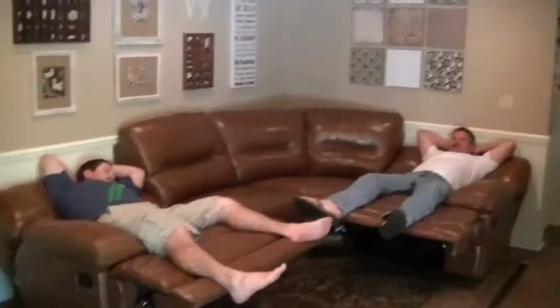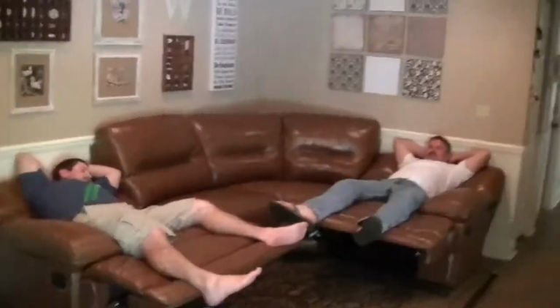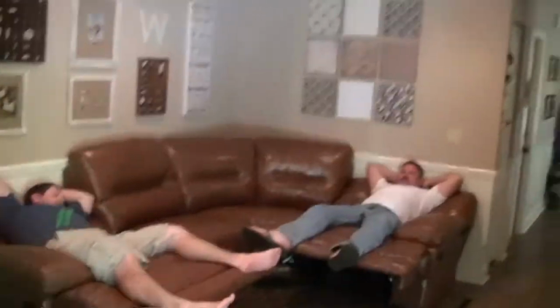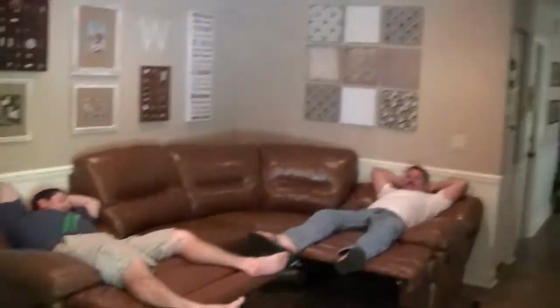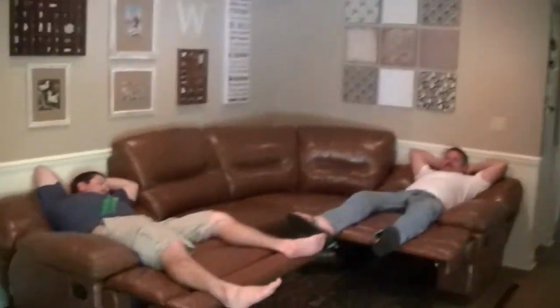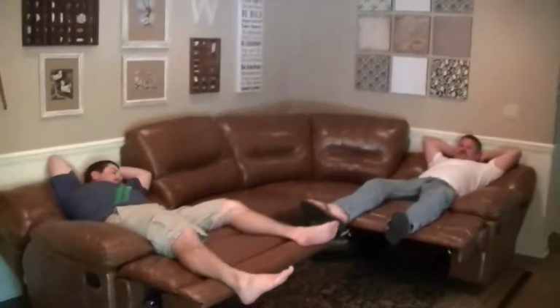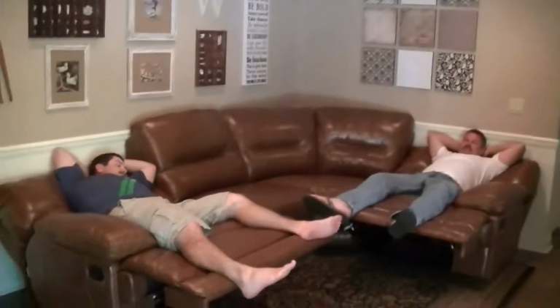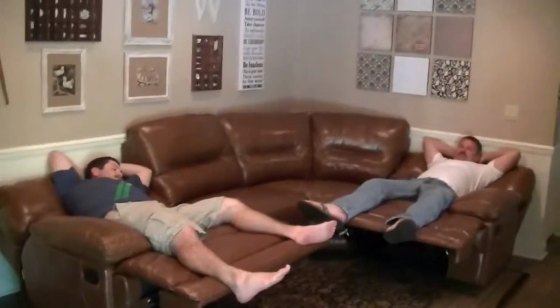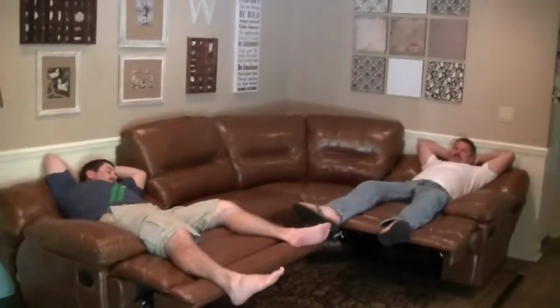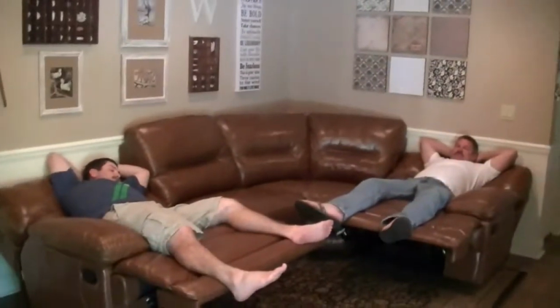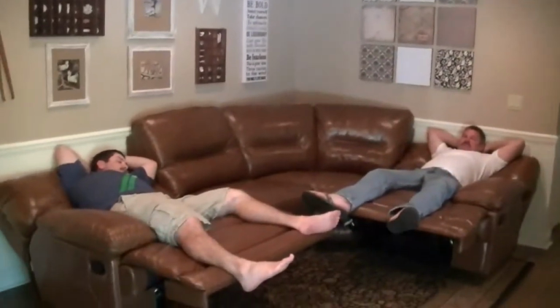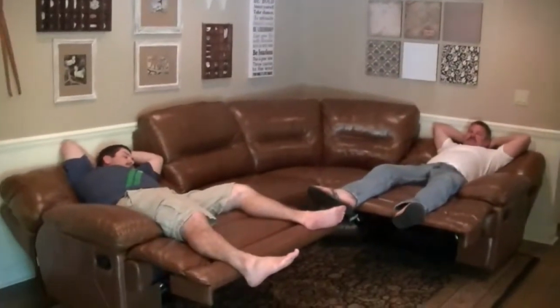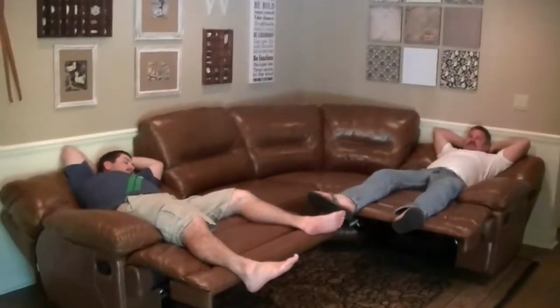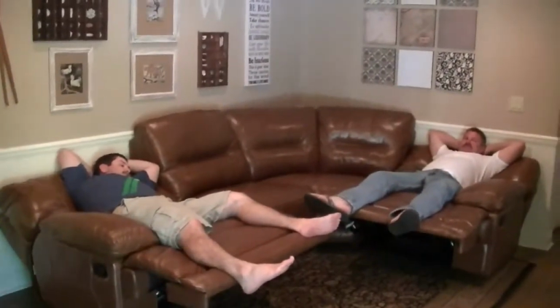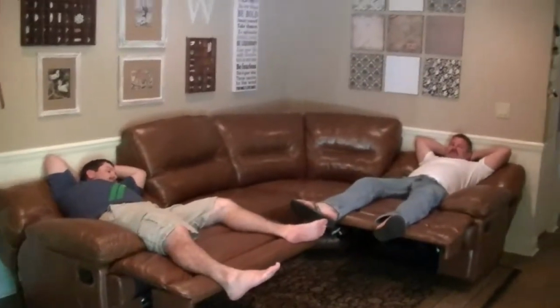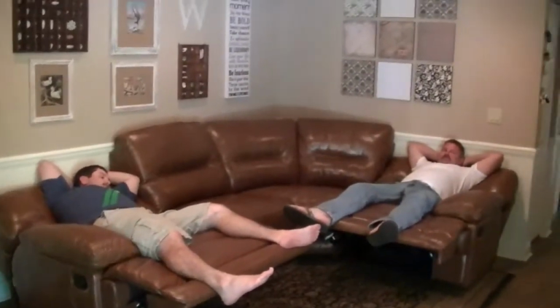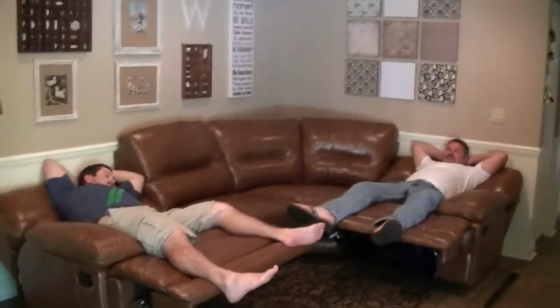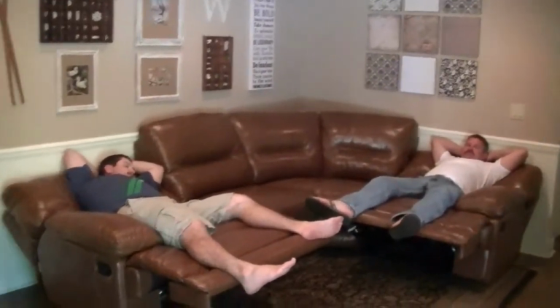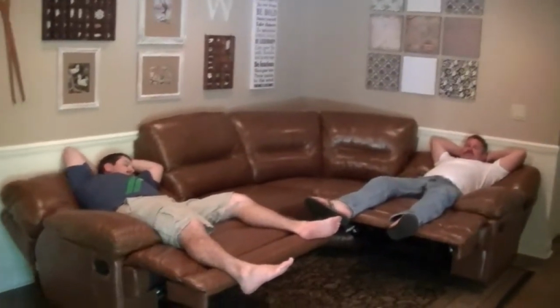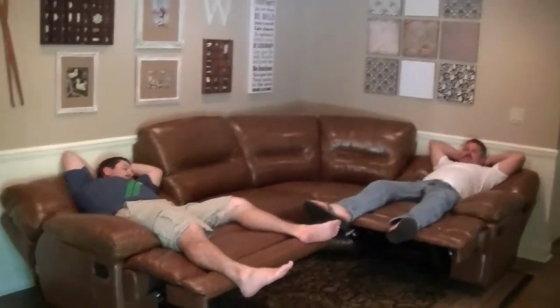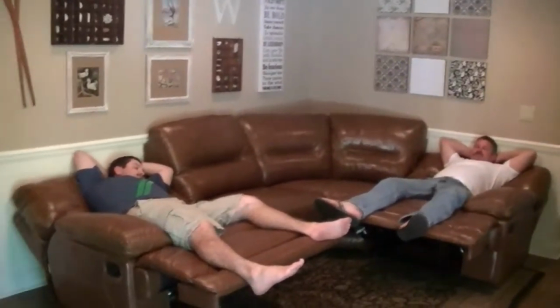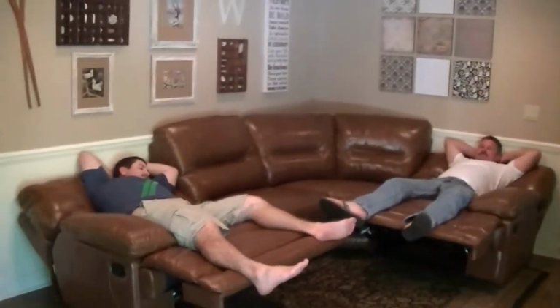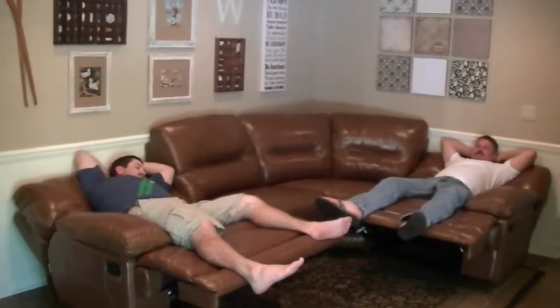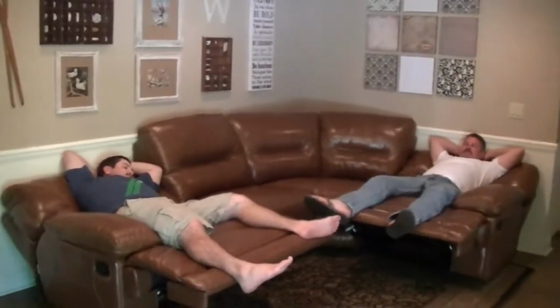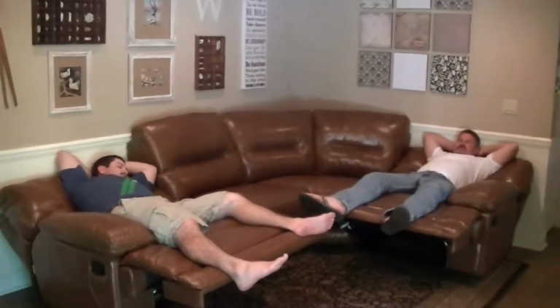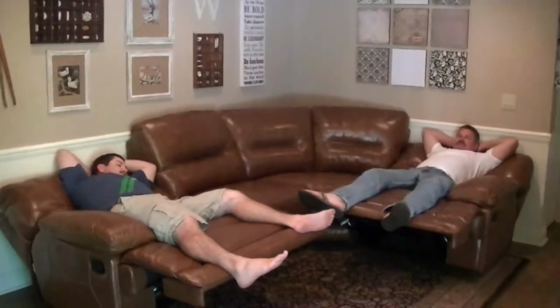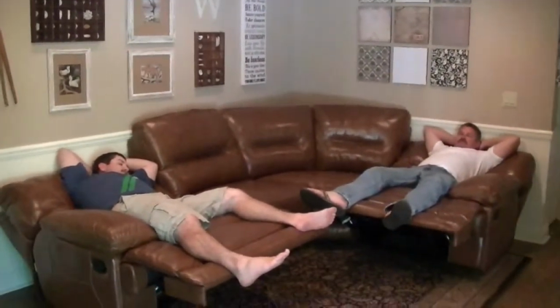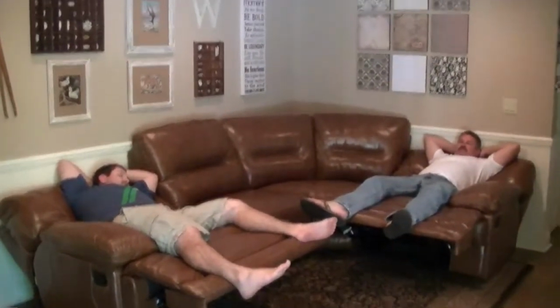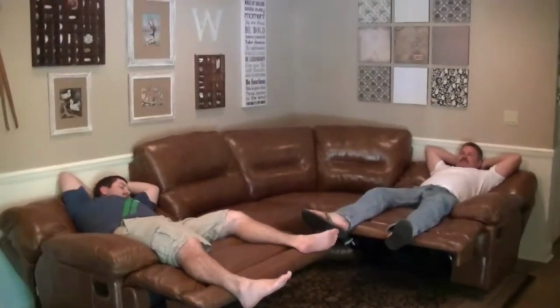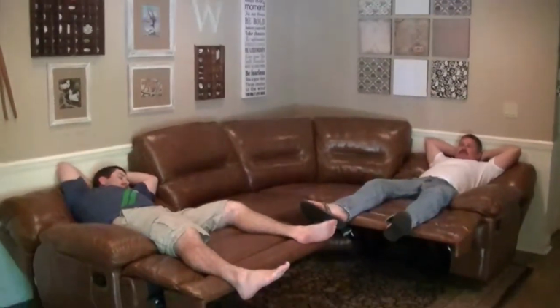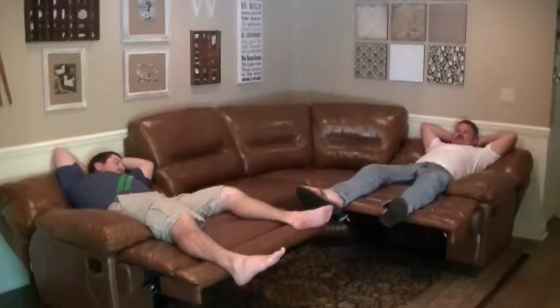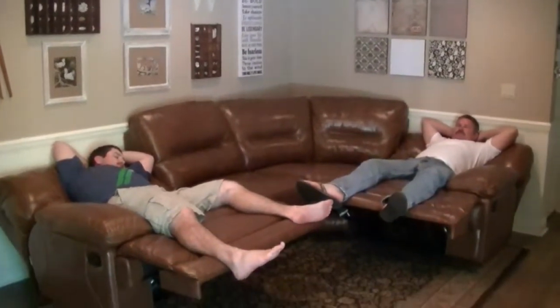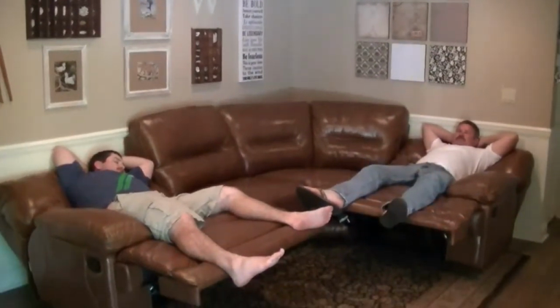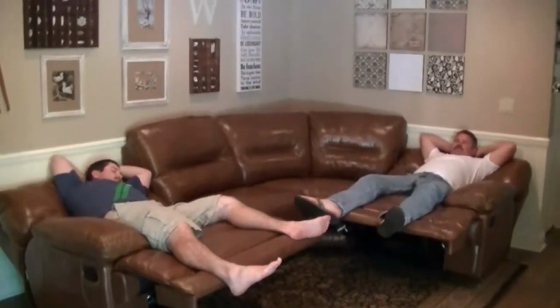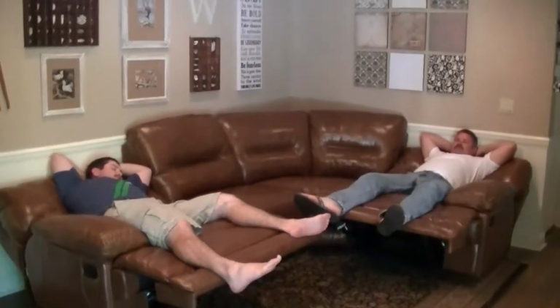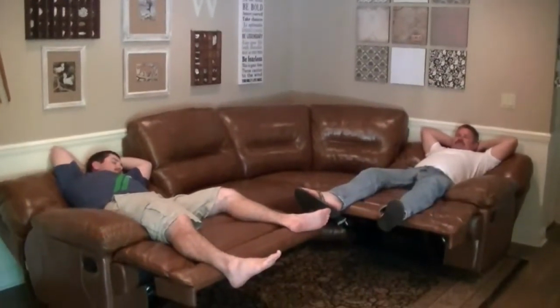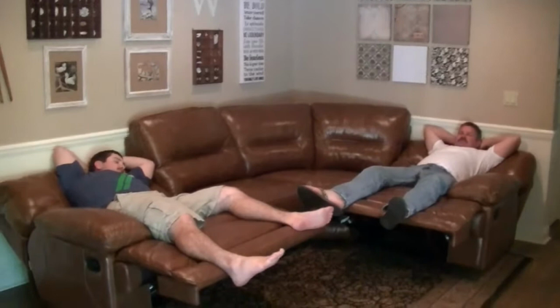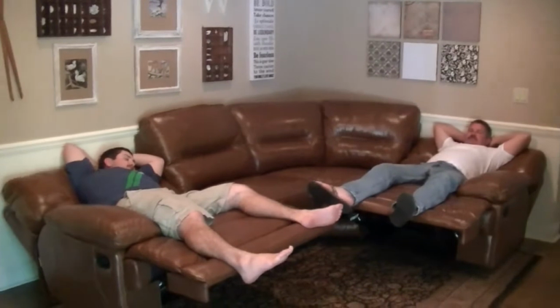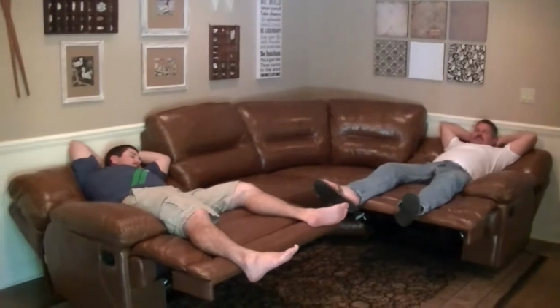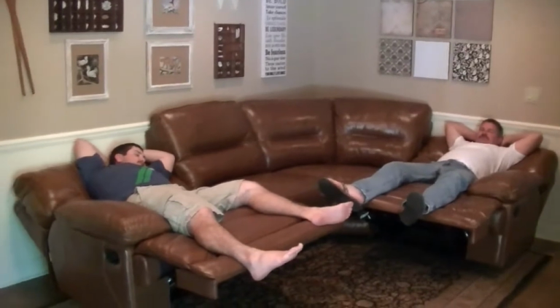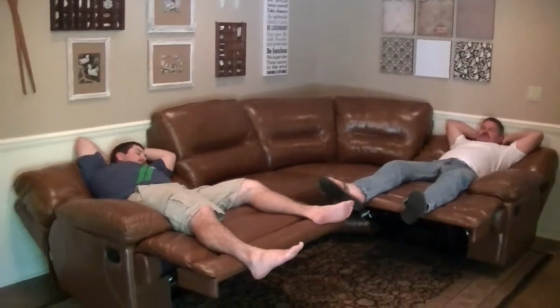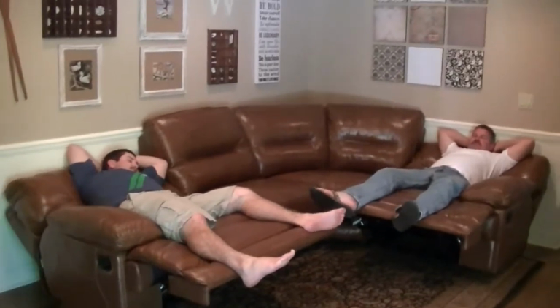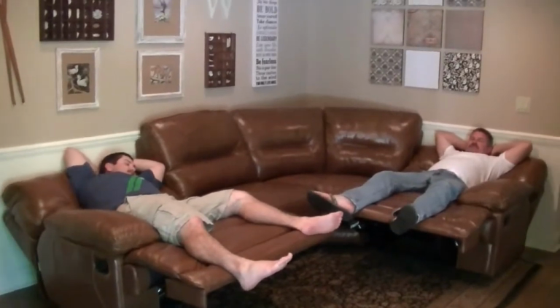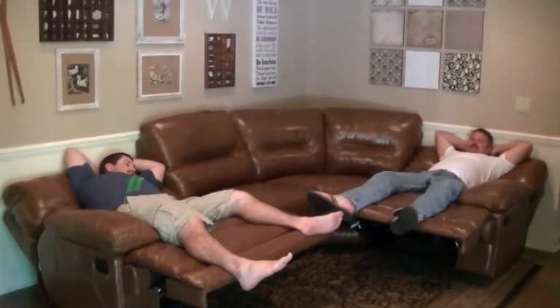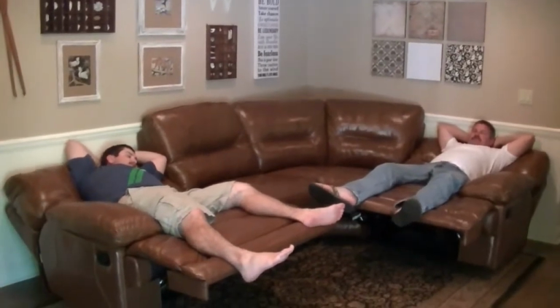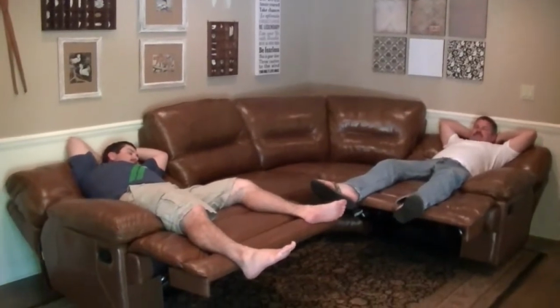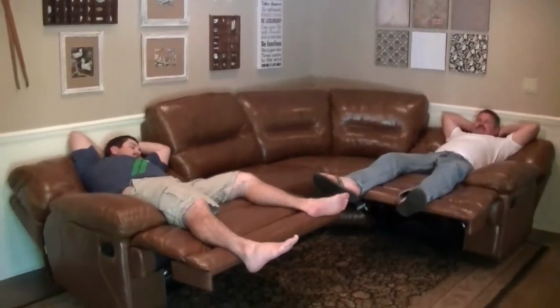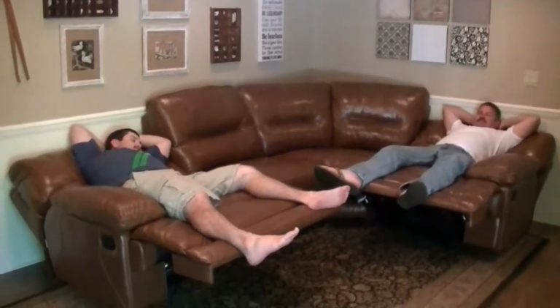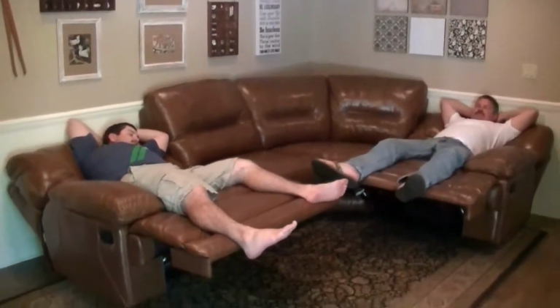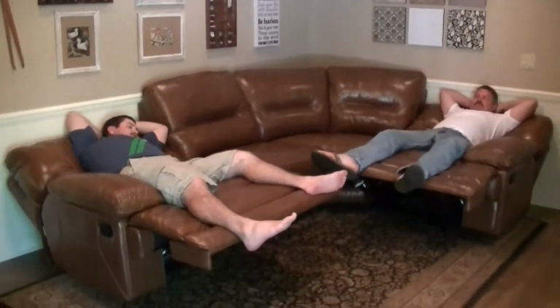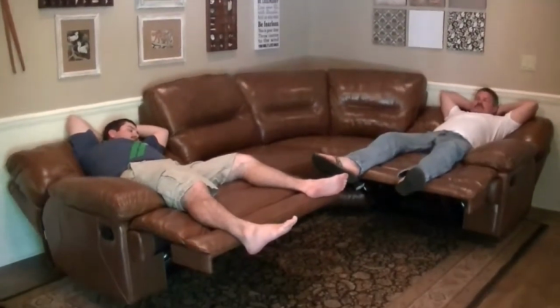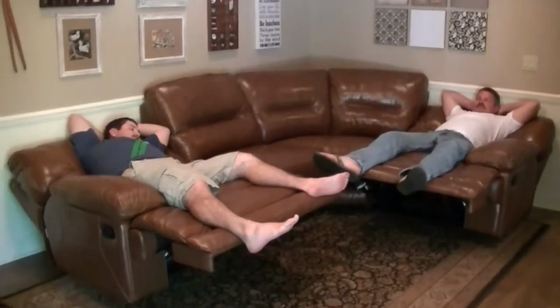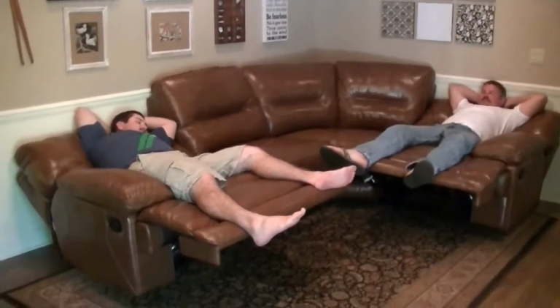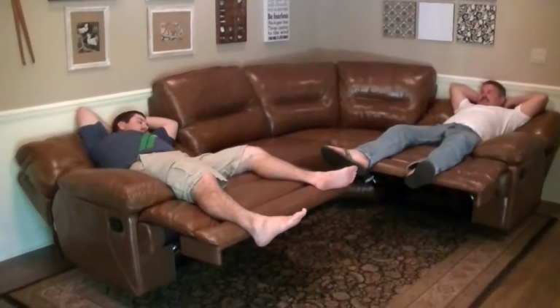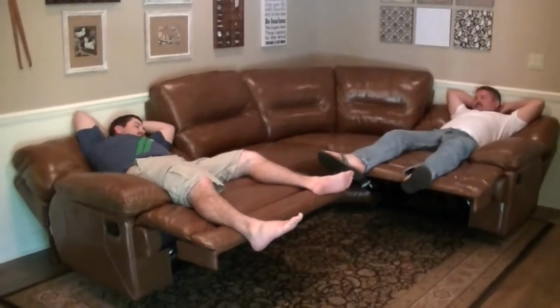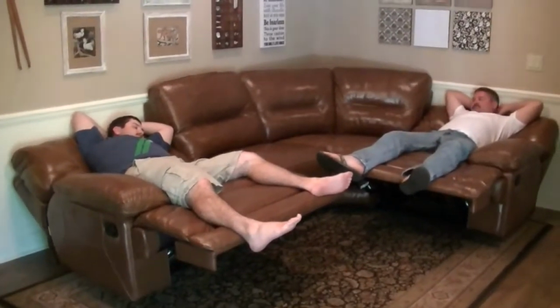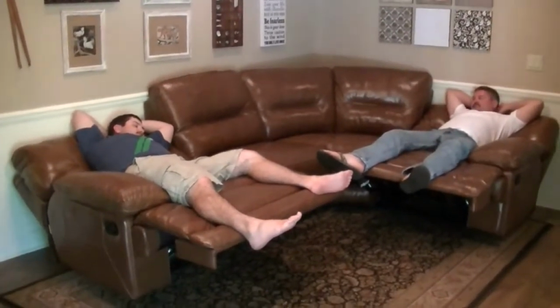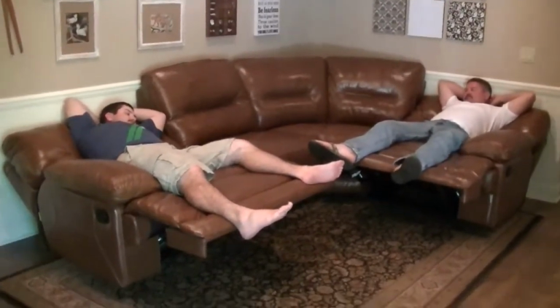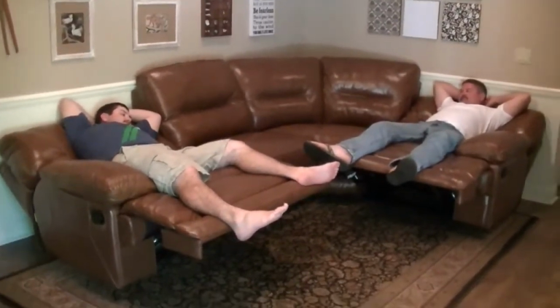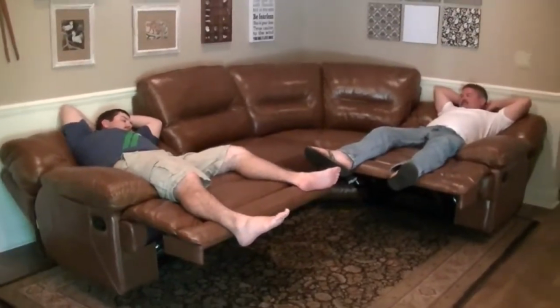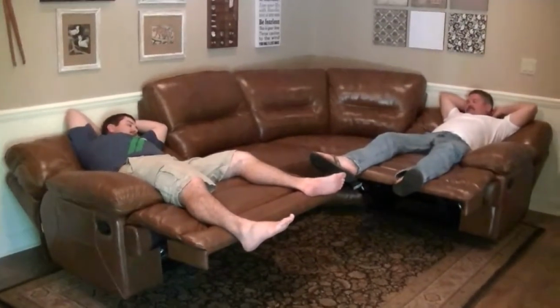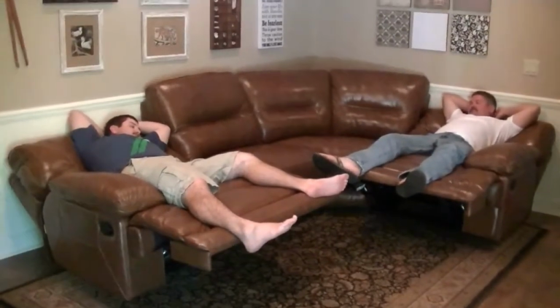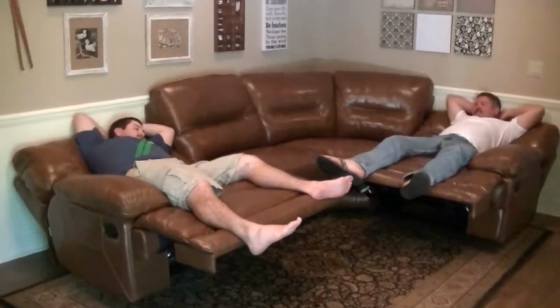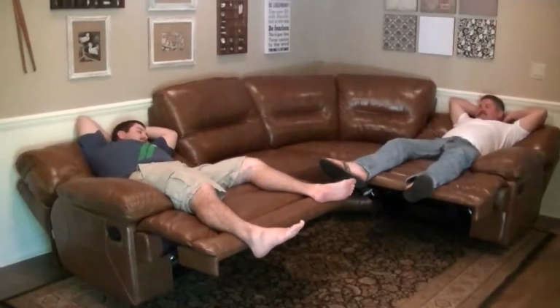I think the boys like the new couch — they're very happy. I'm not sure how I'm going to get a coffee table in here now though!